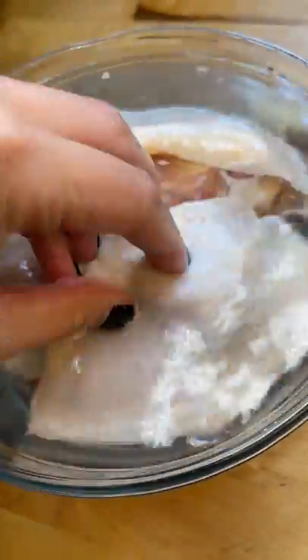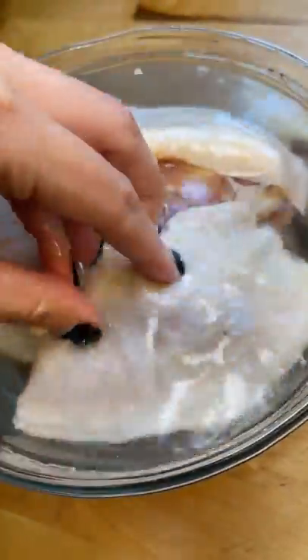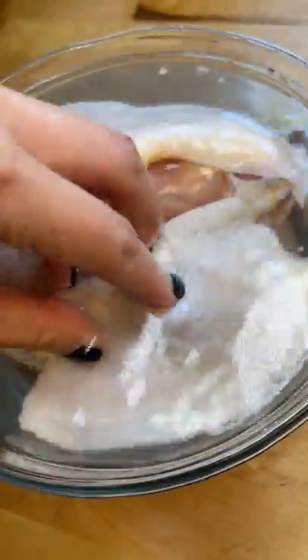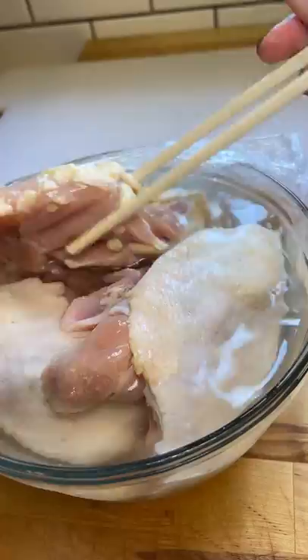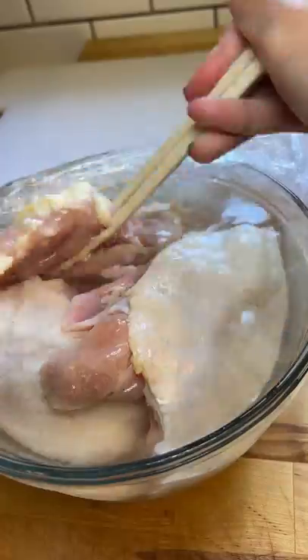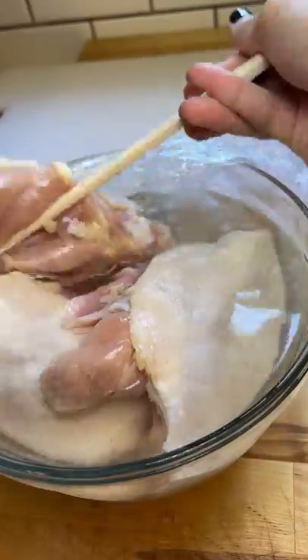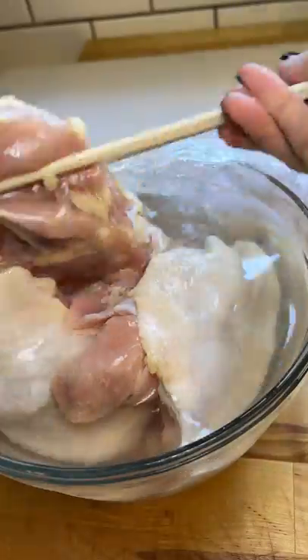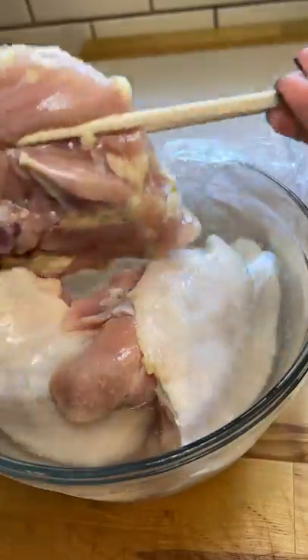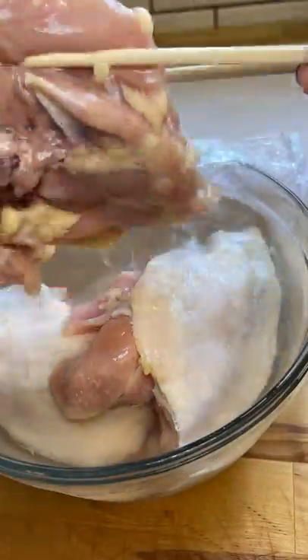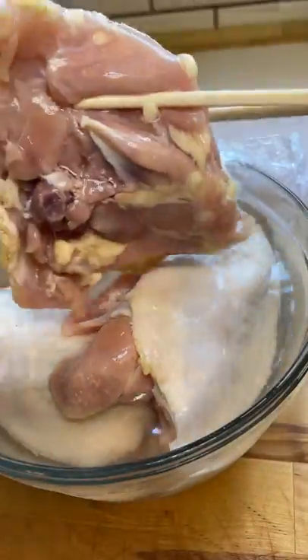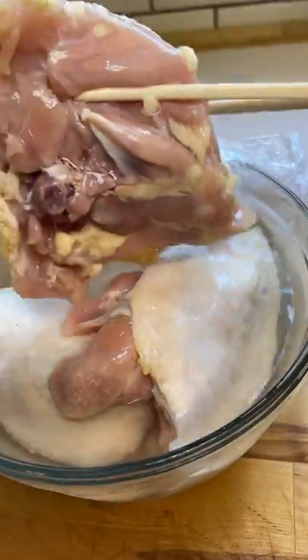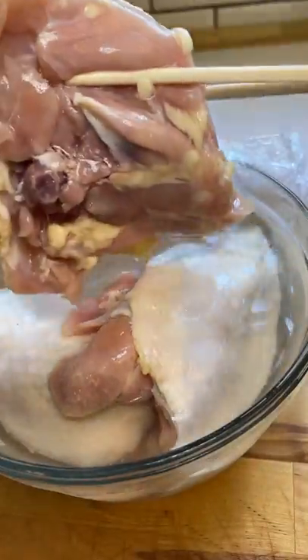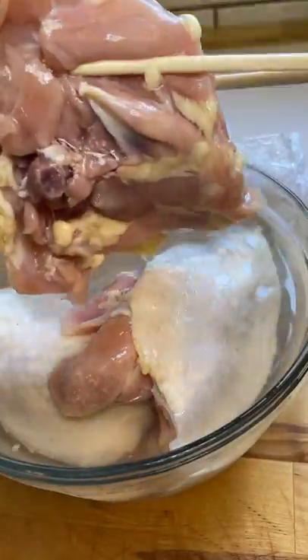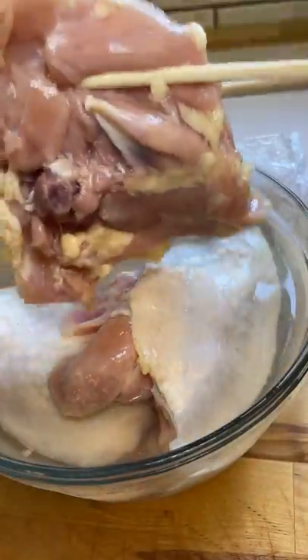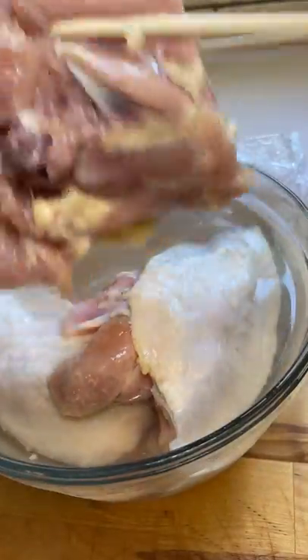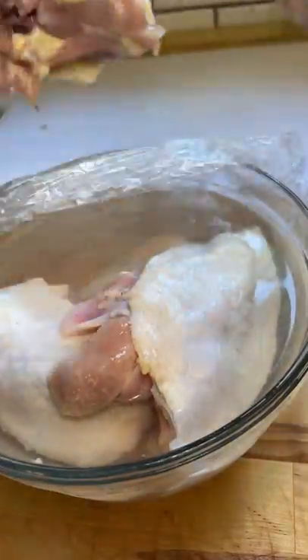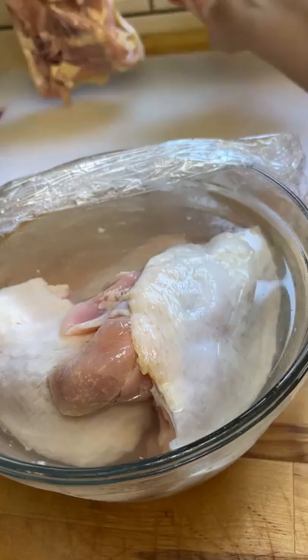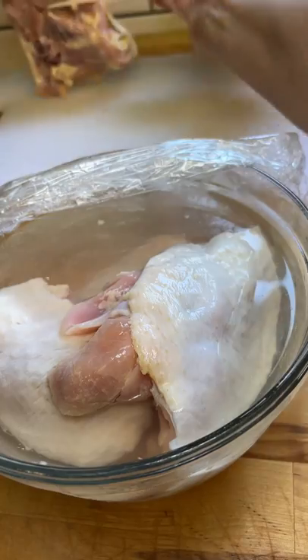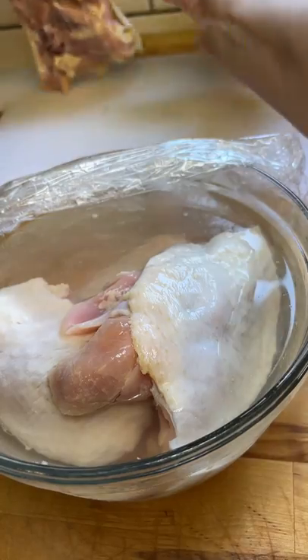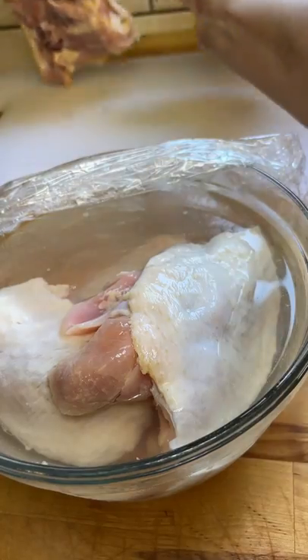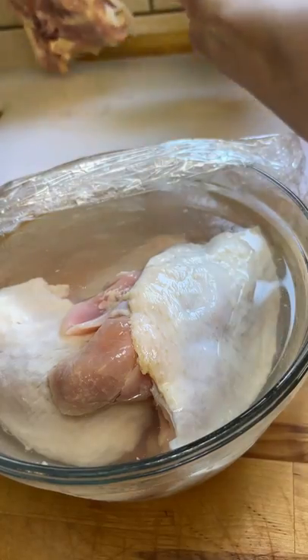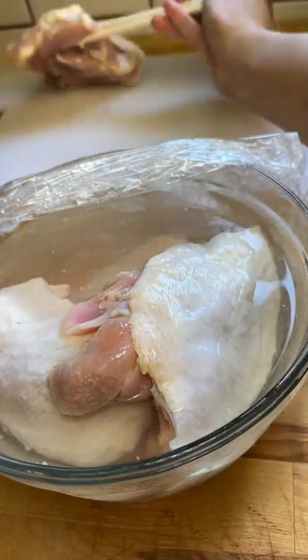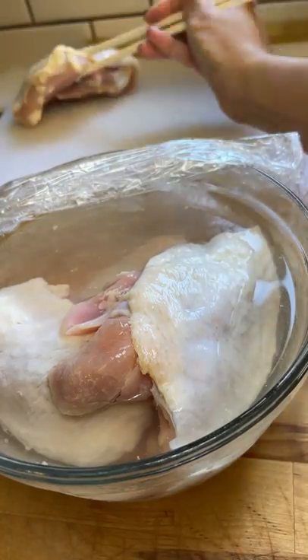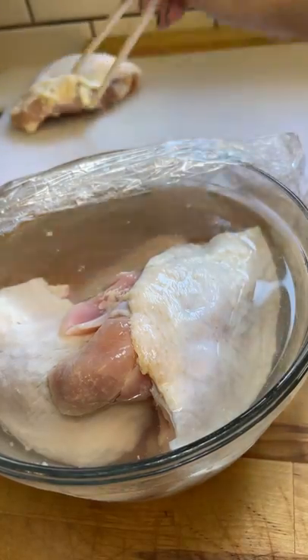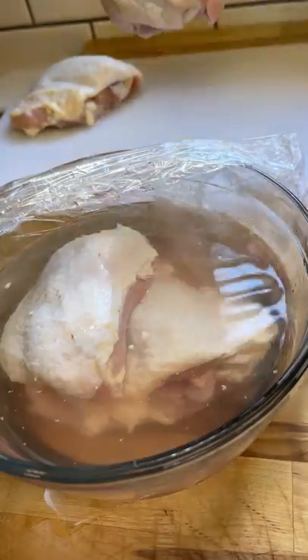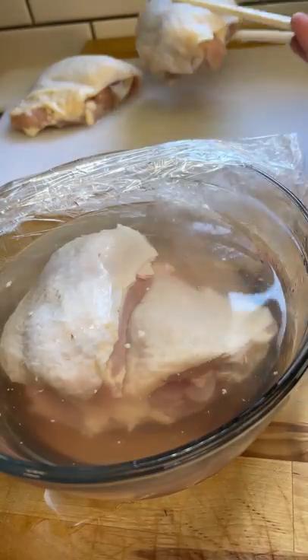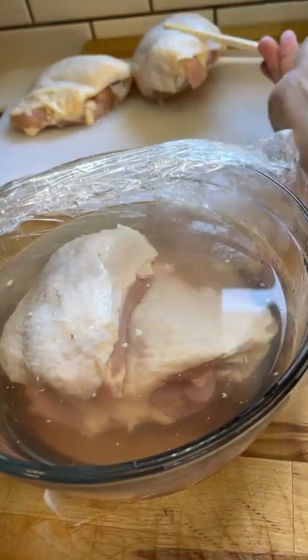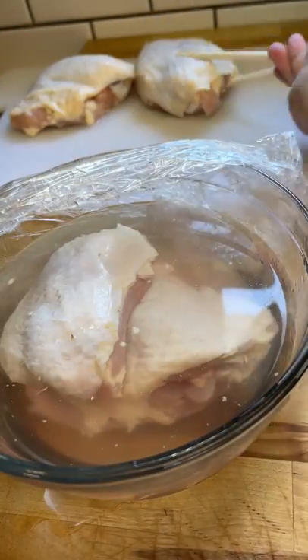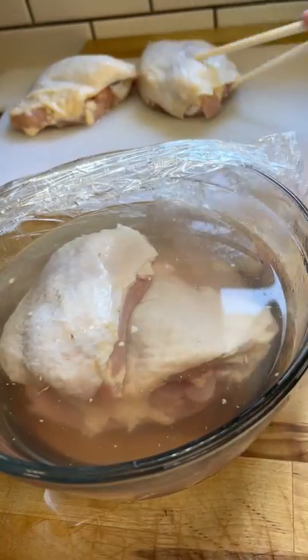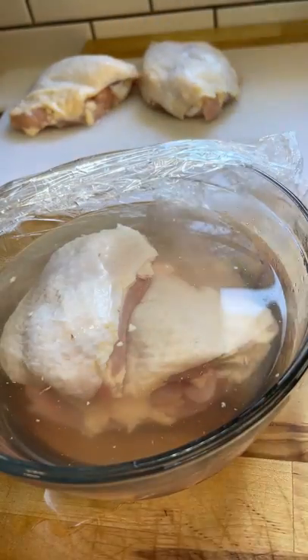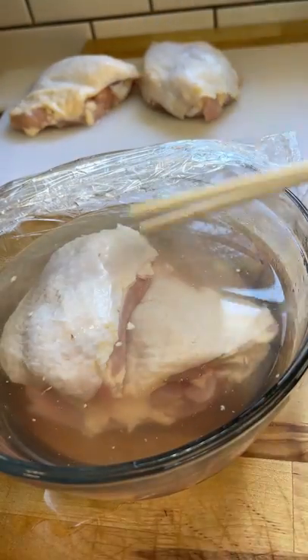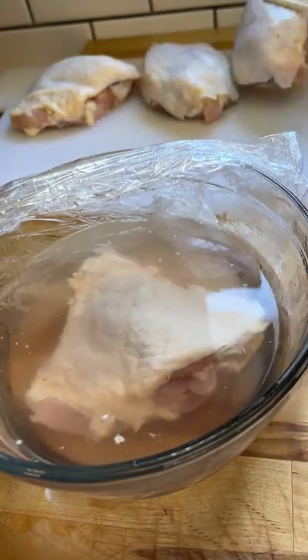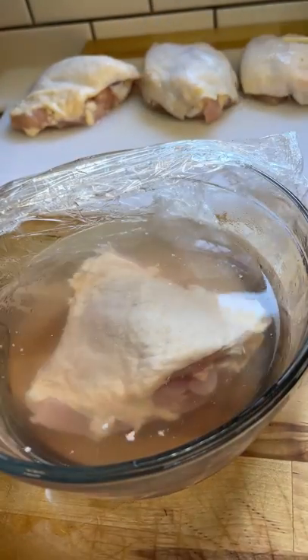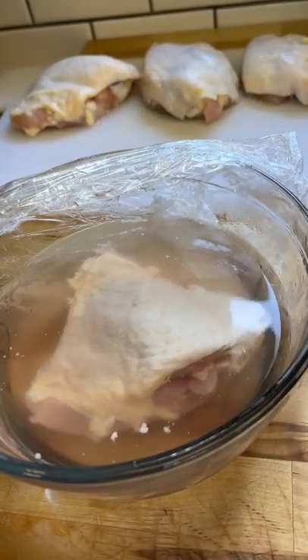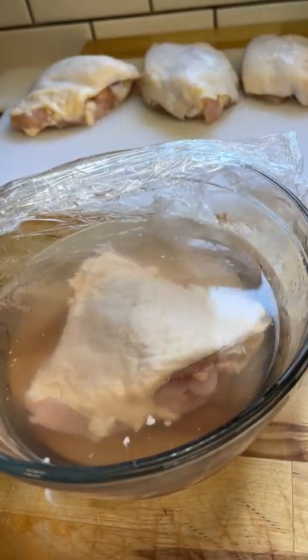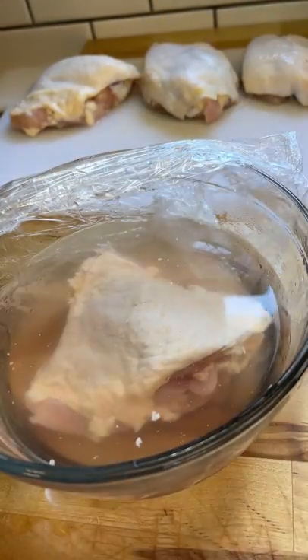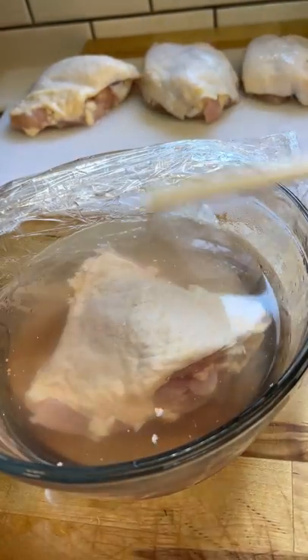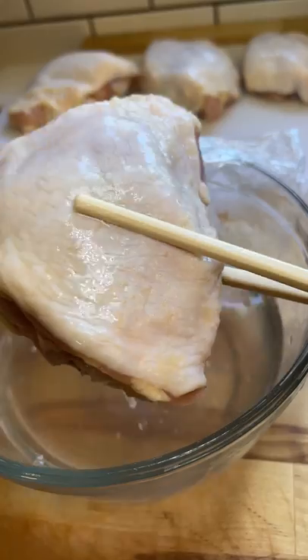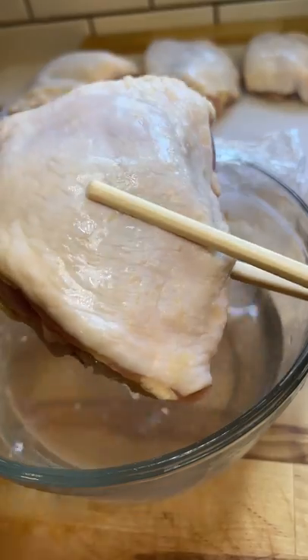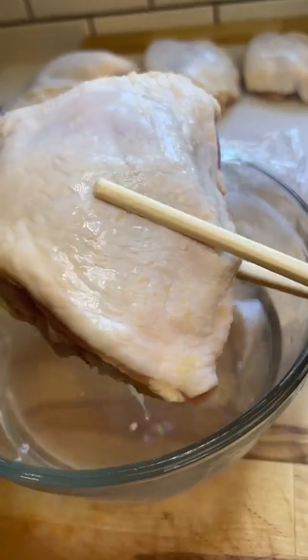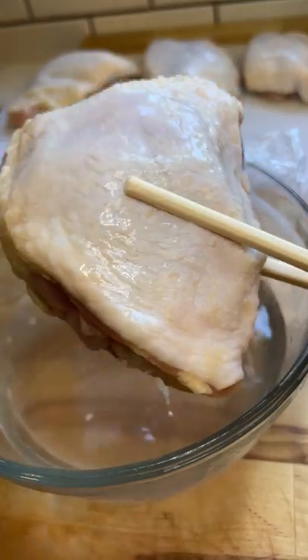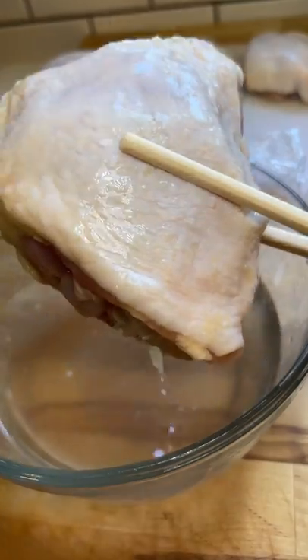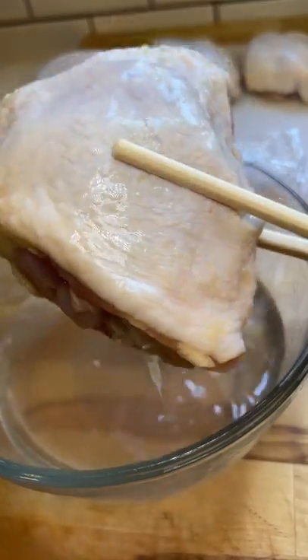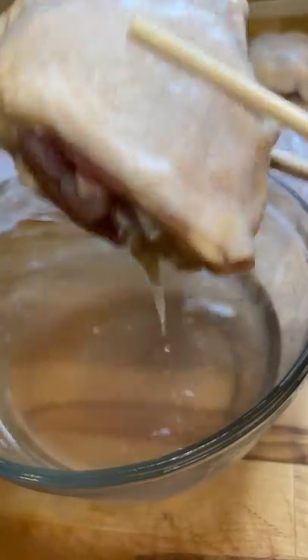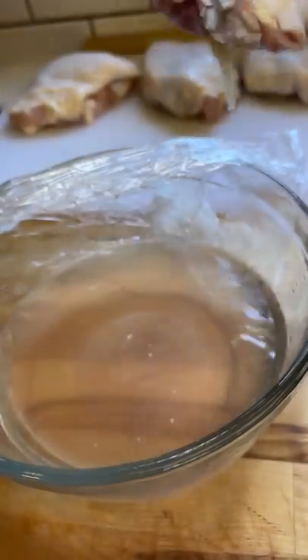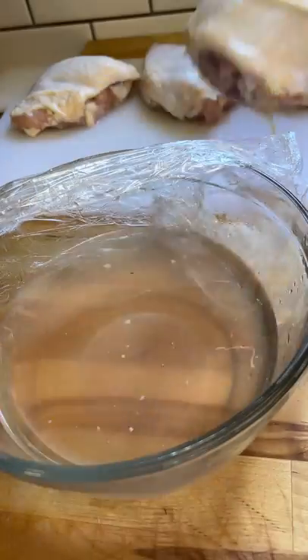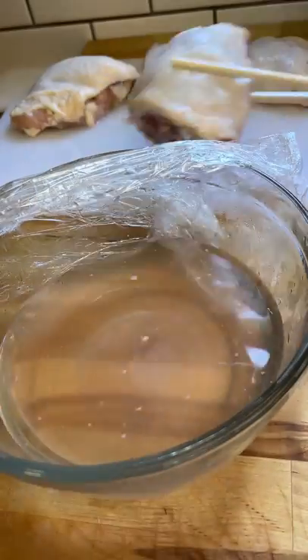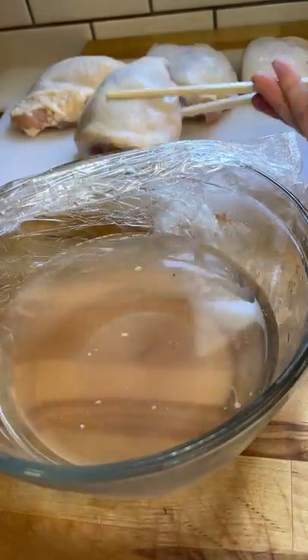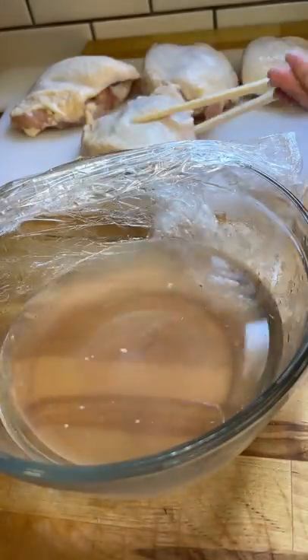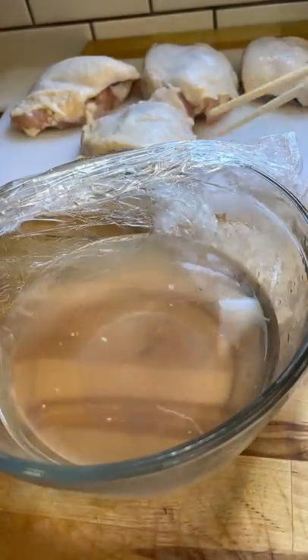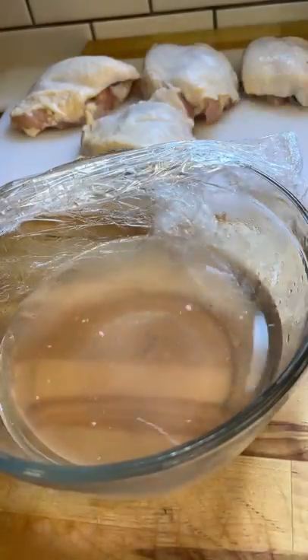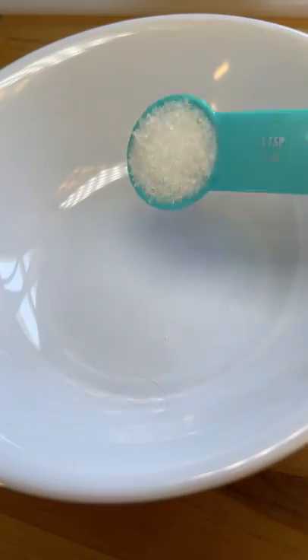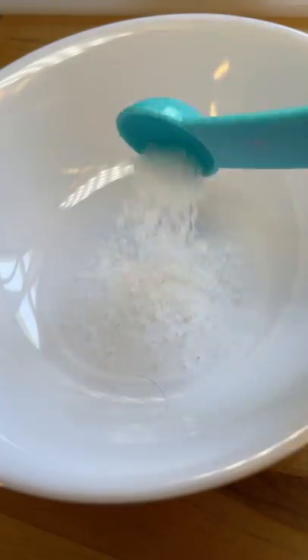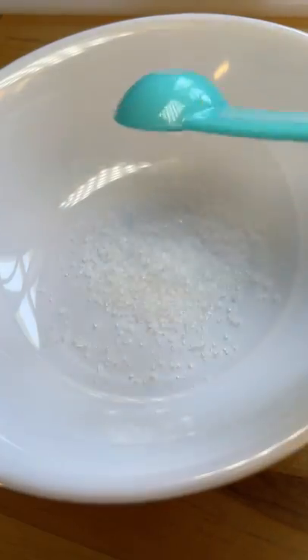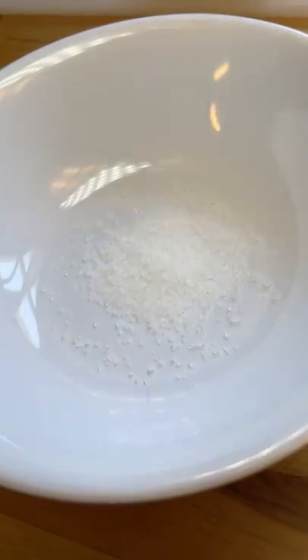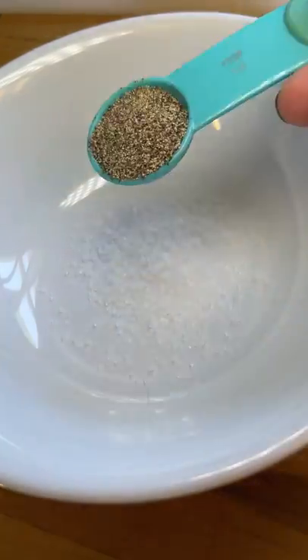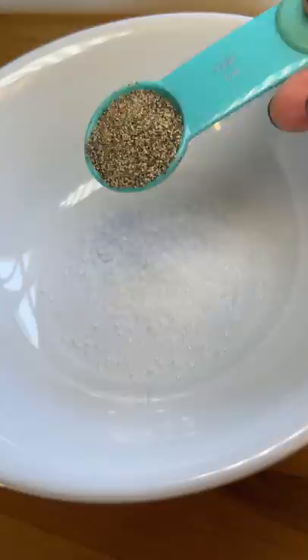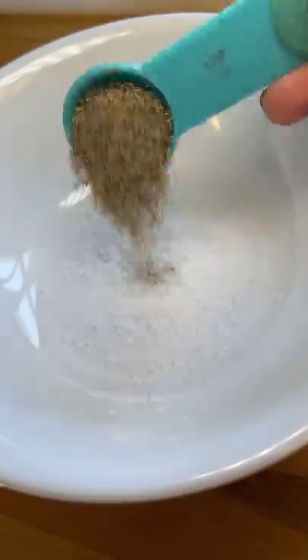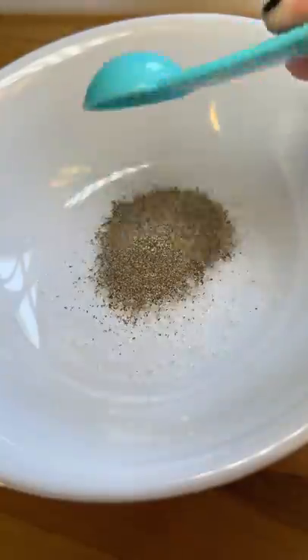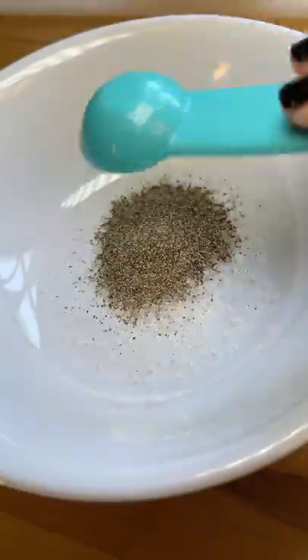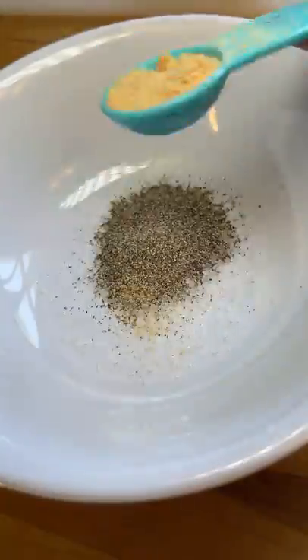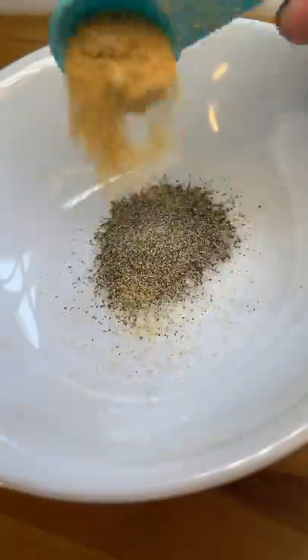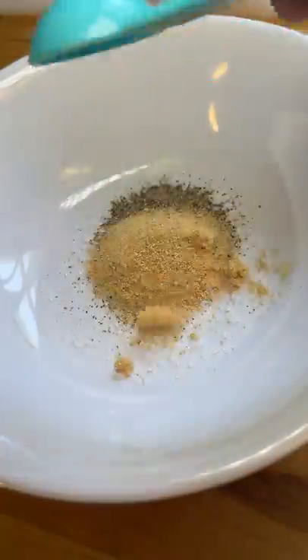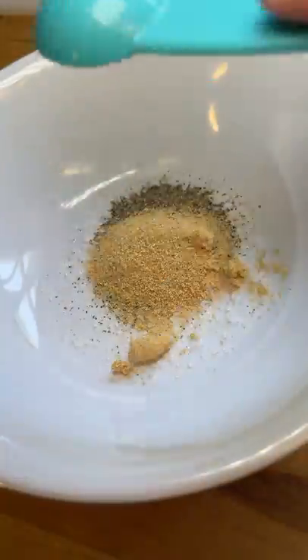First I brined the chicken in a salt water bath. The next day I took it out of the fridge about 30 minutes before cooking so it could get closer to room temperature and the meat could cook more evenly.